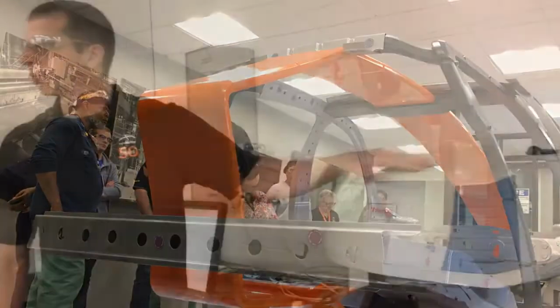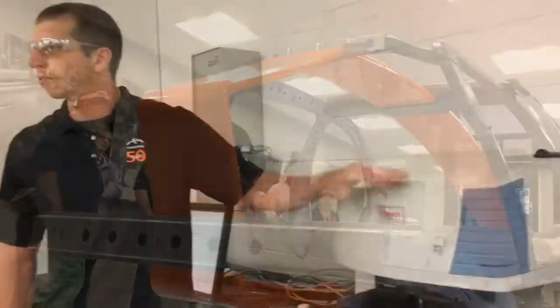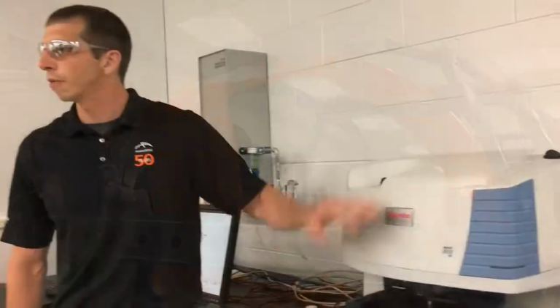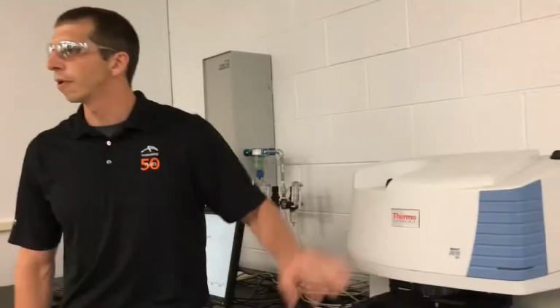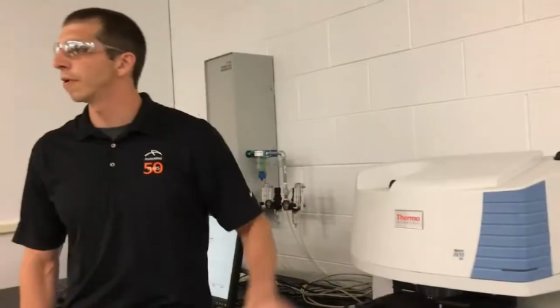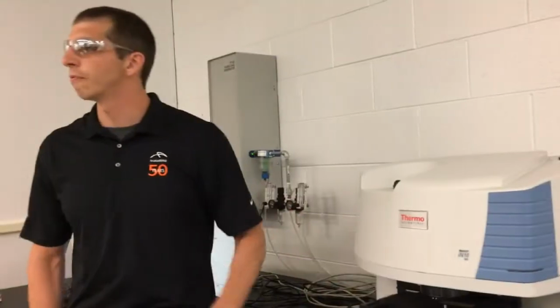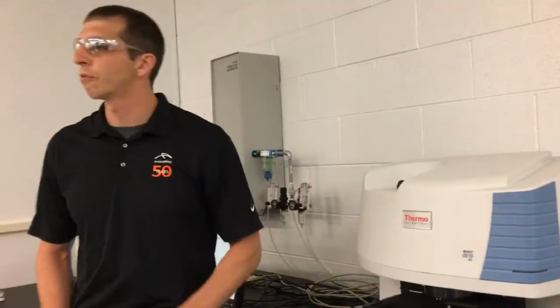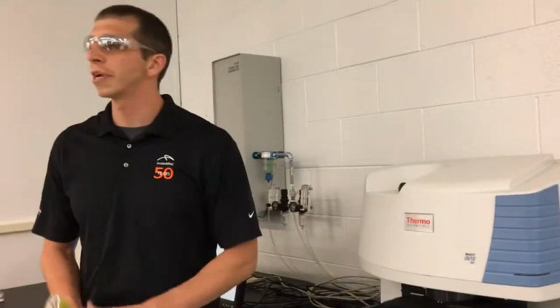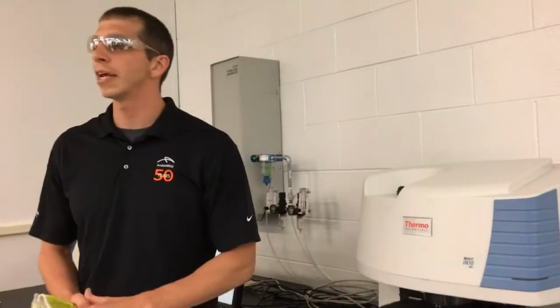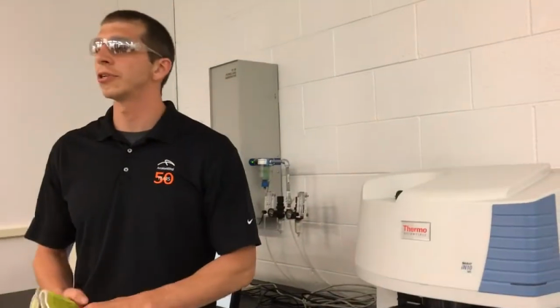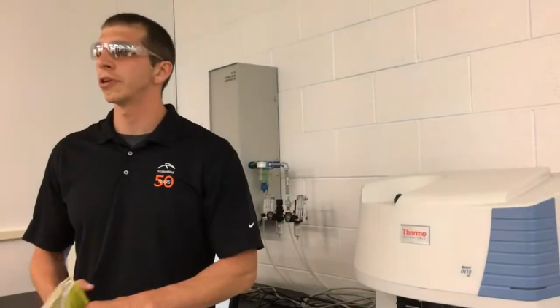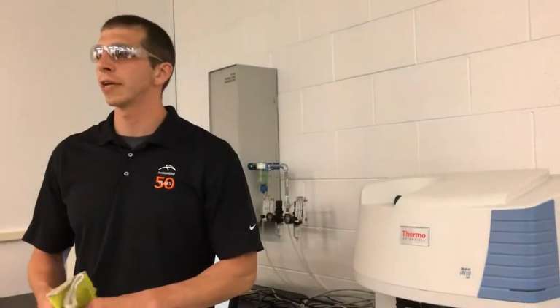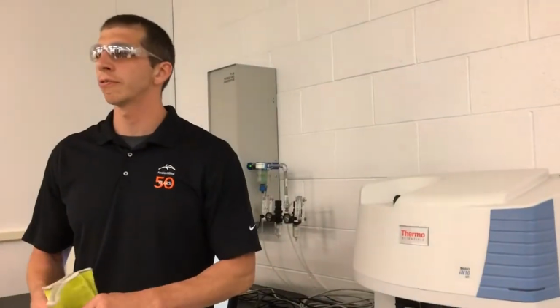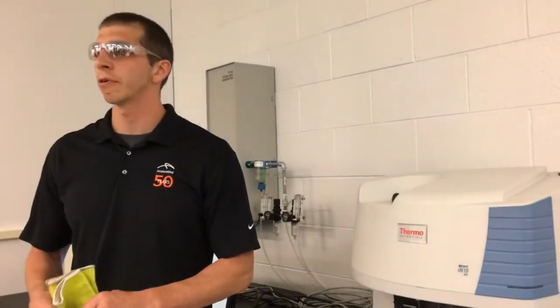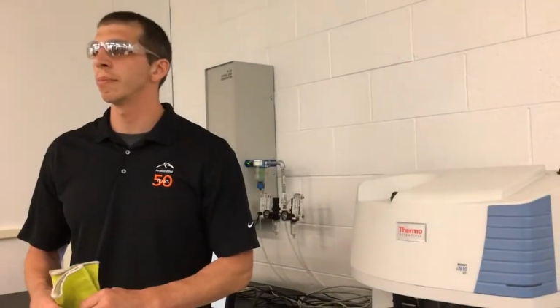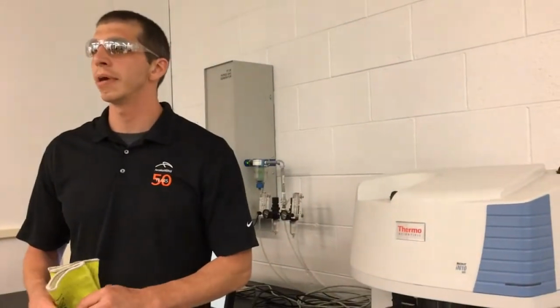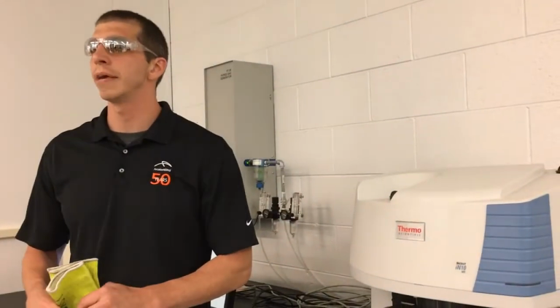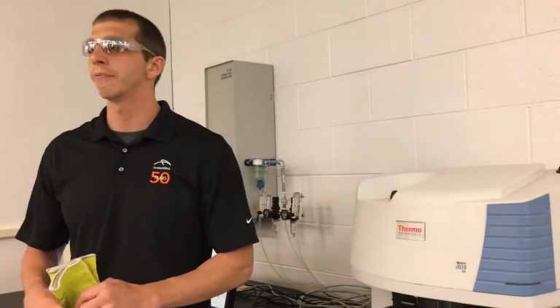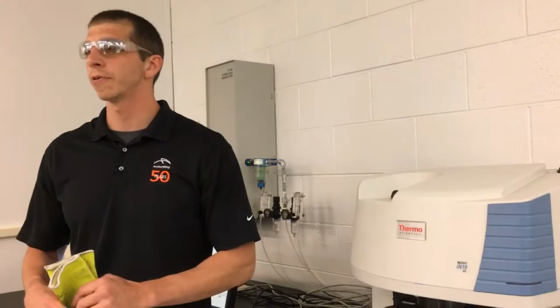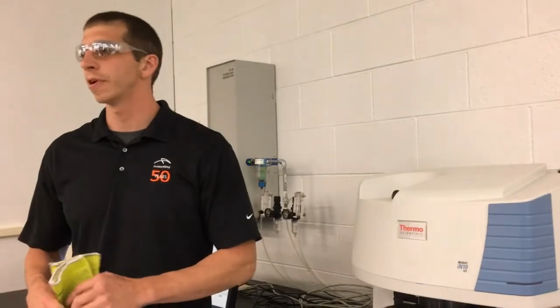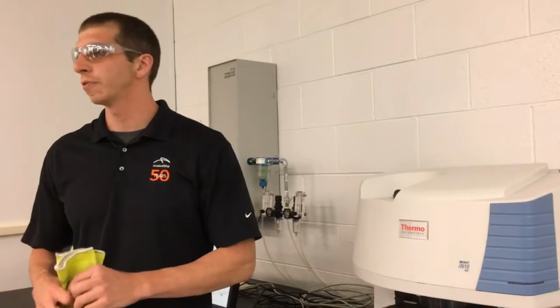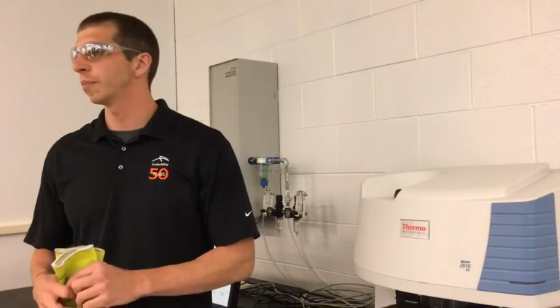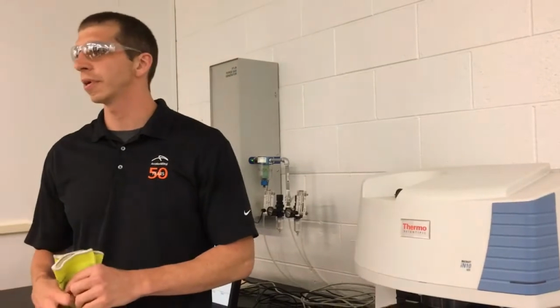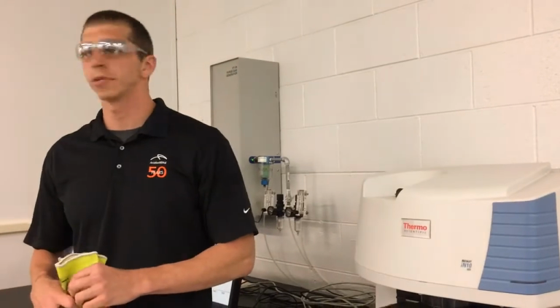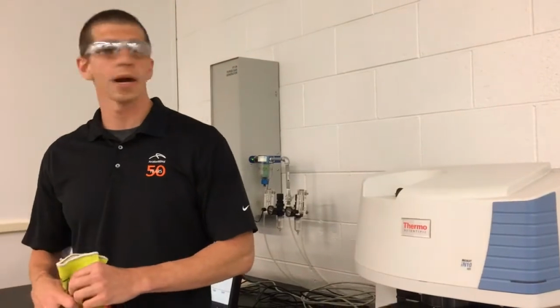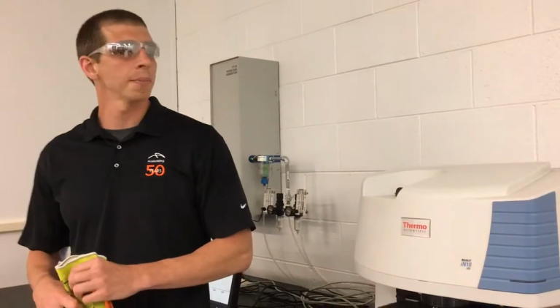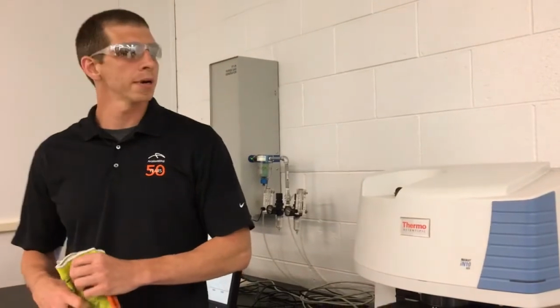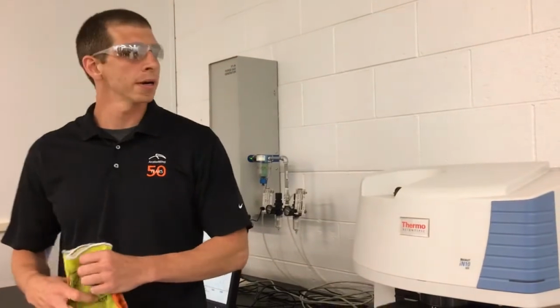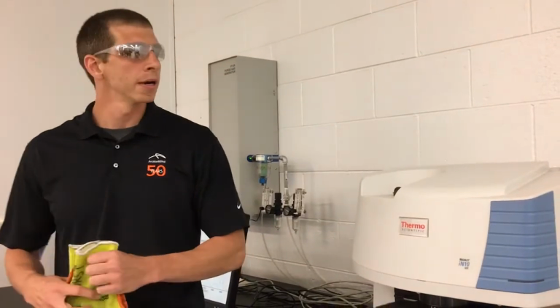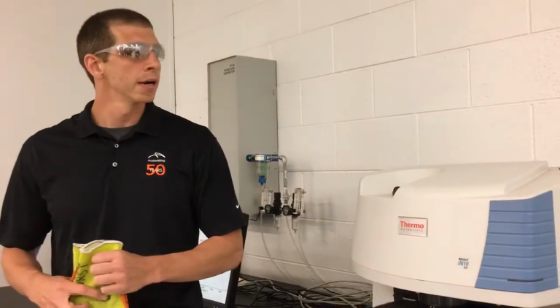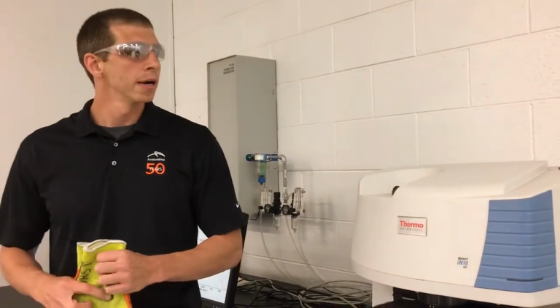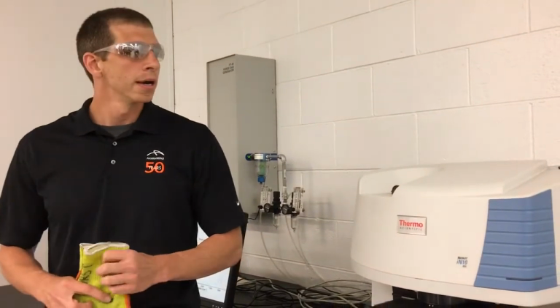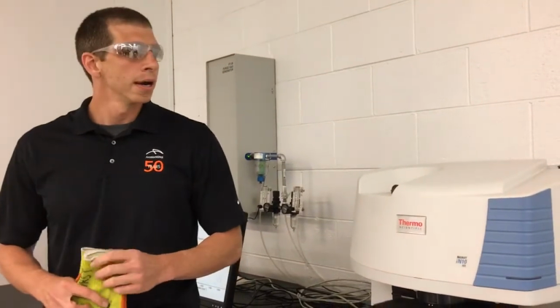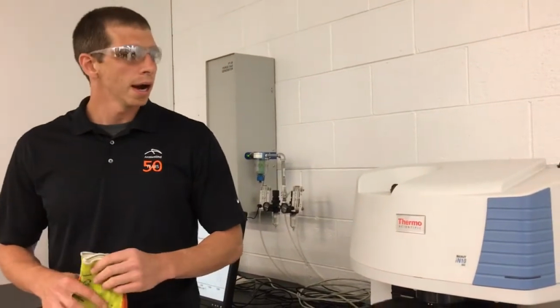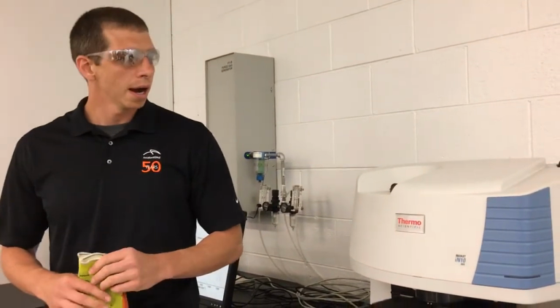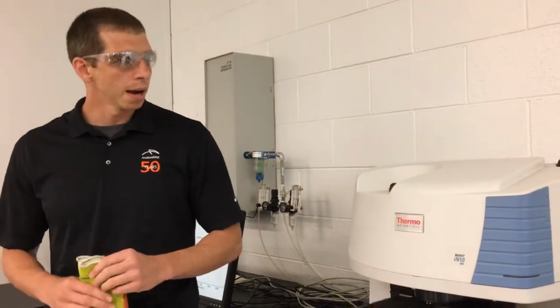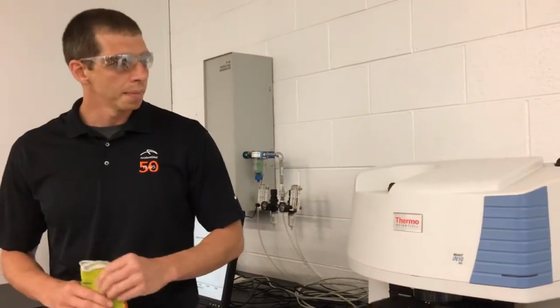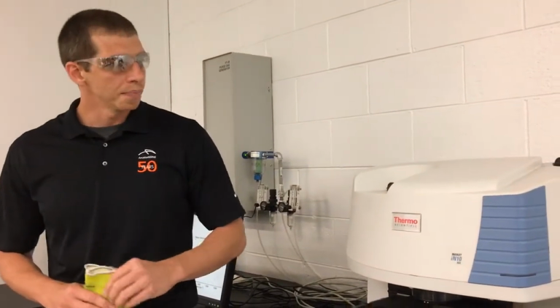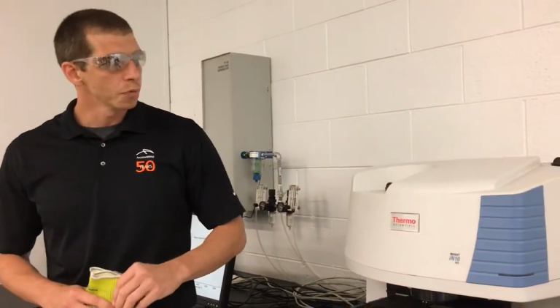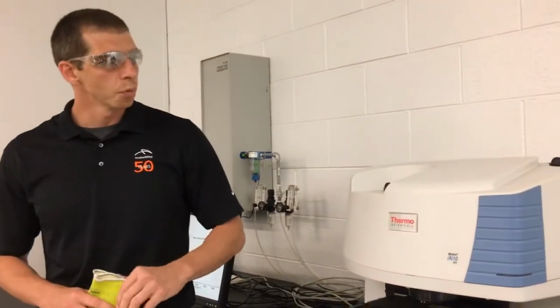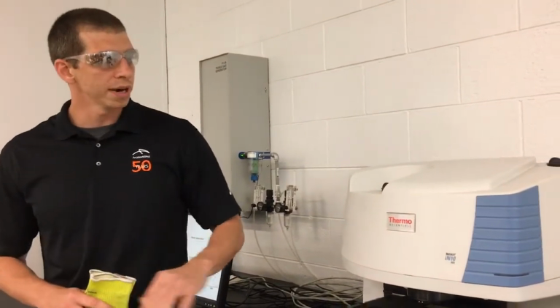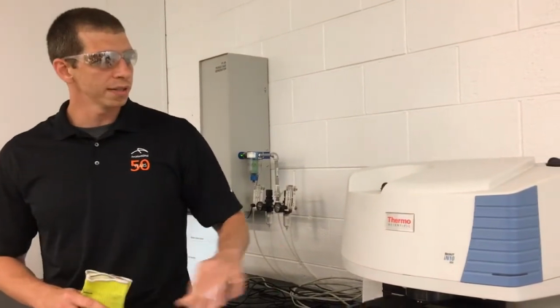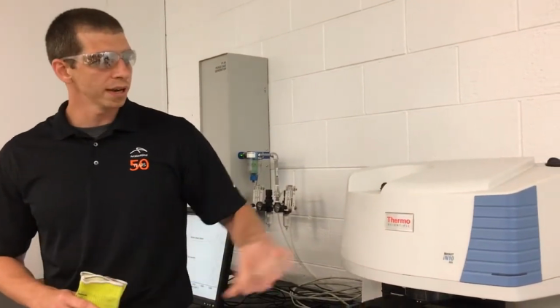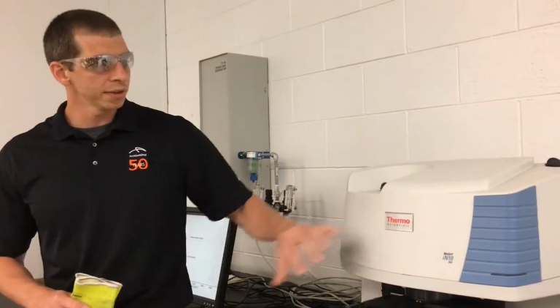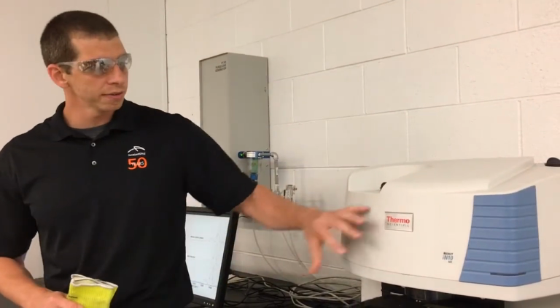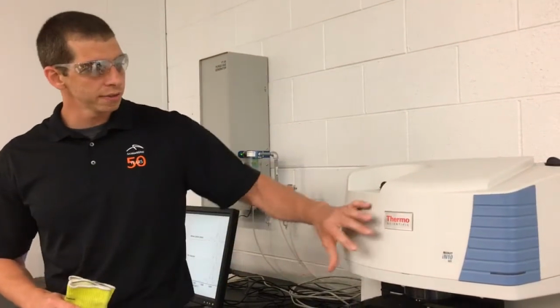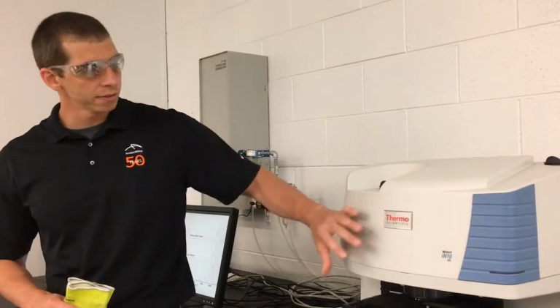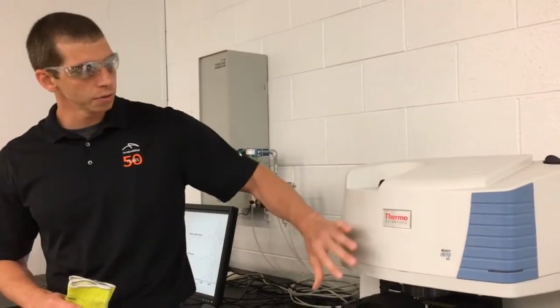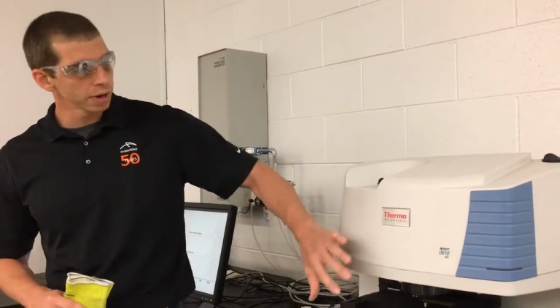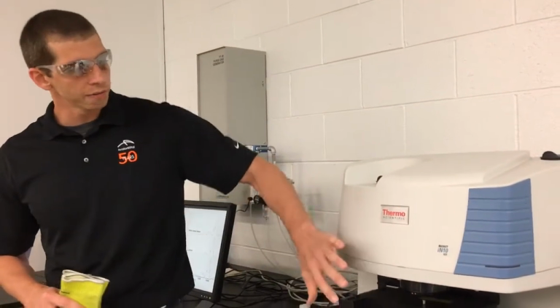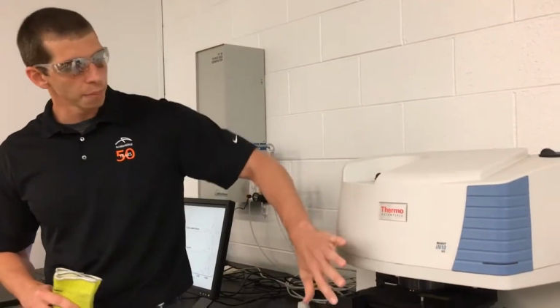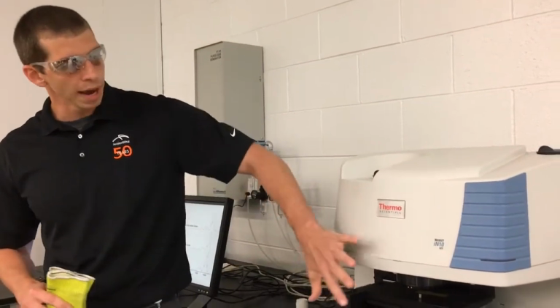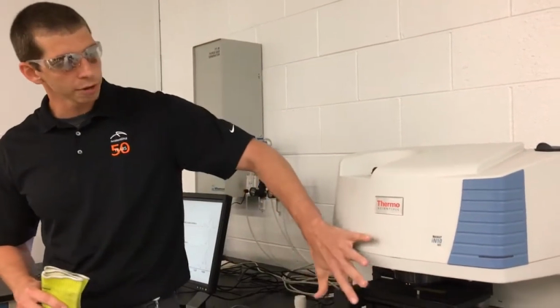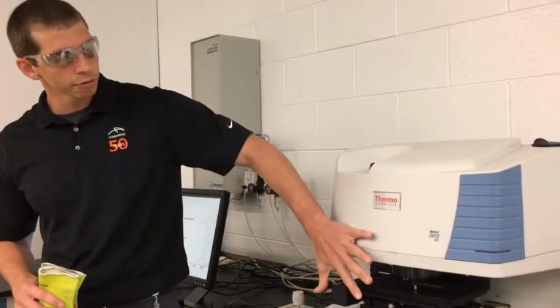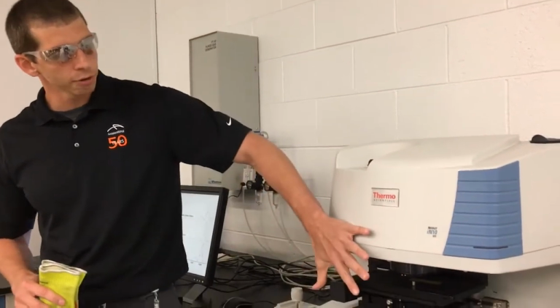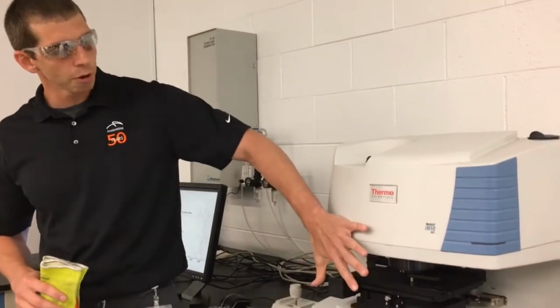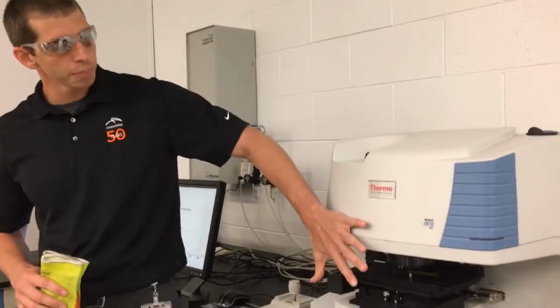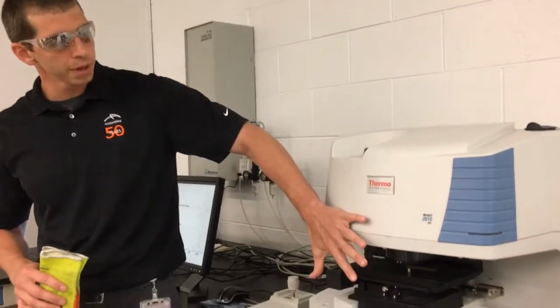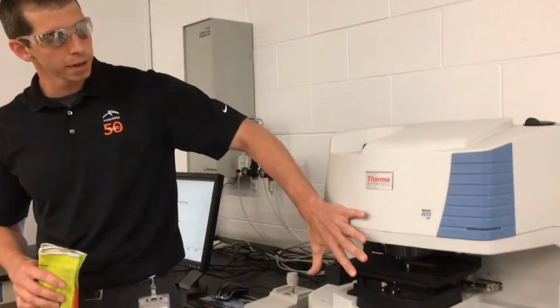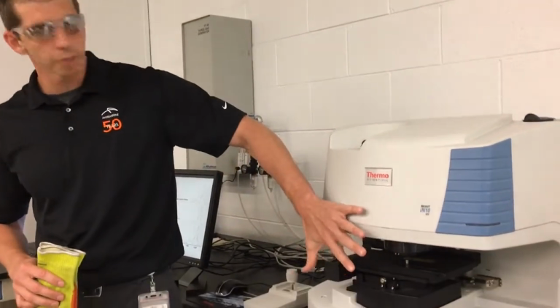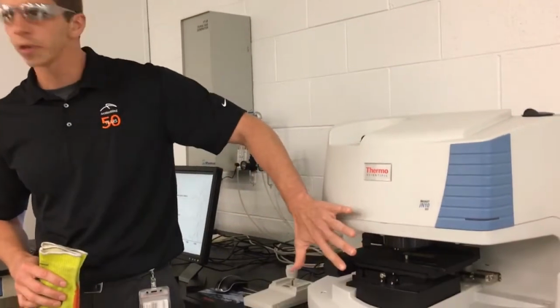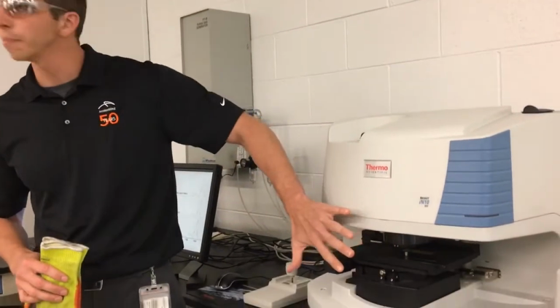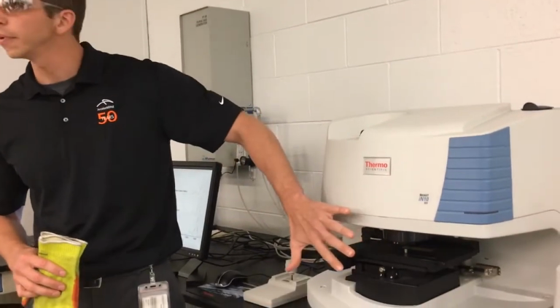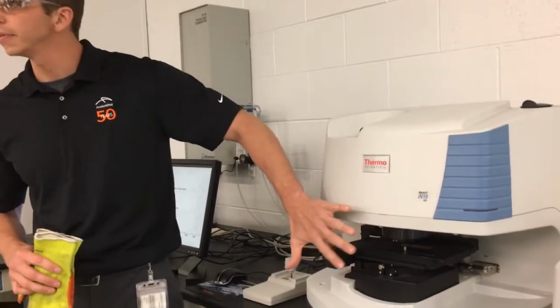Next stop, the forensics lab, where scientists identify foreign matter on steel for customers who send us samples.